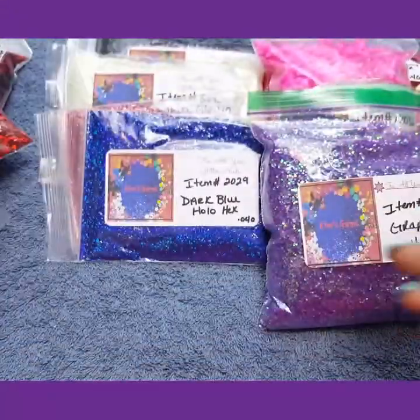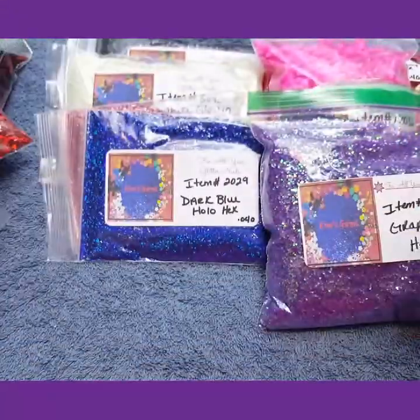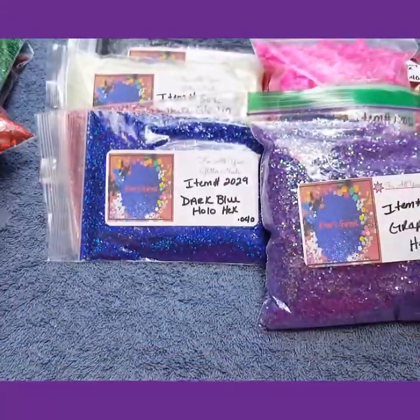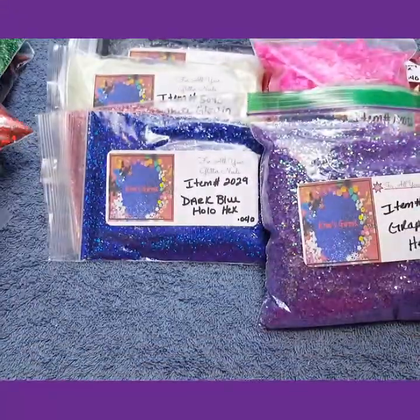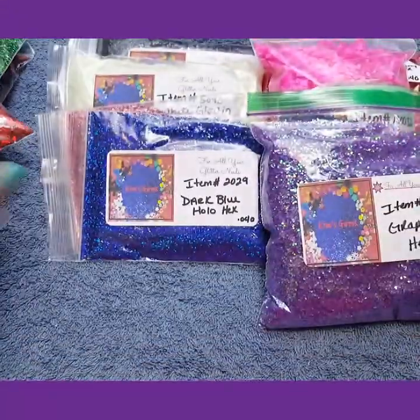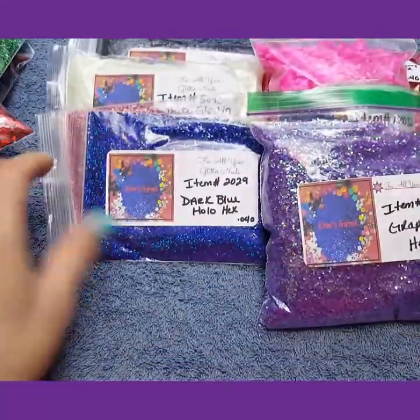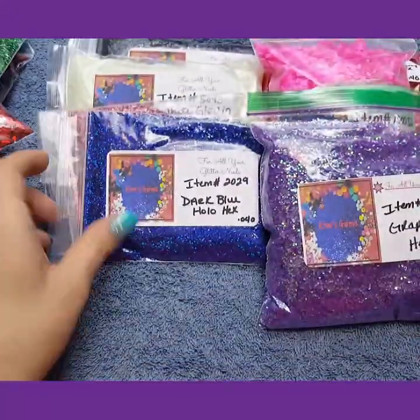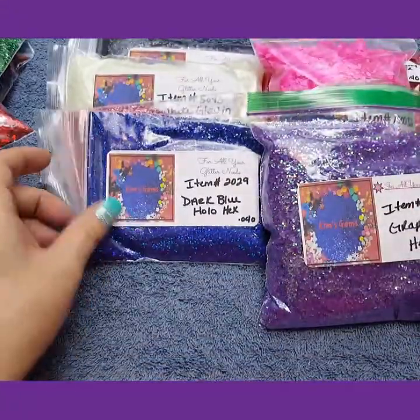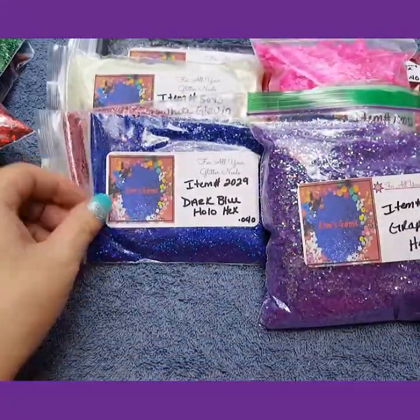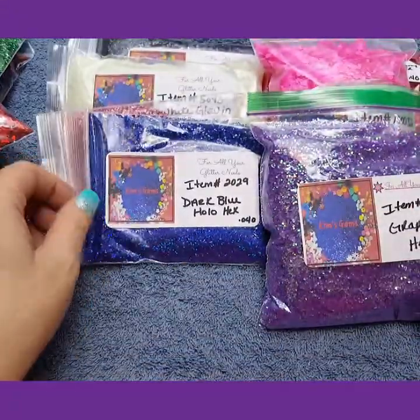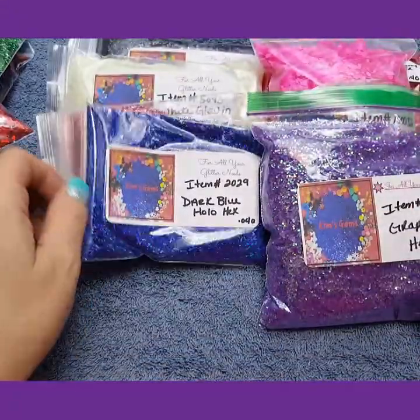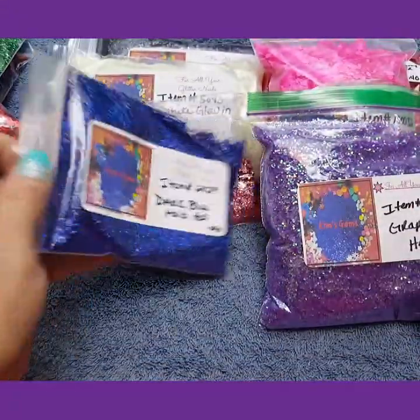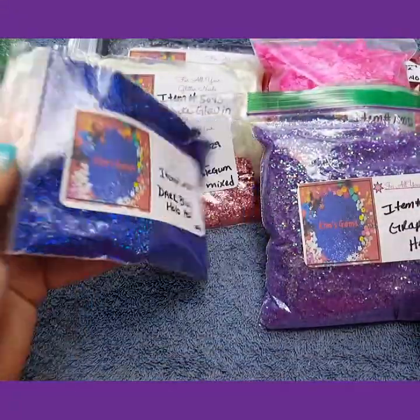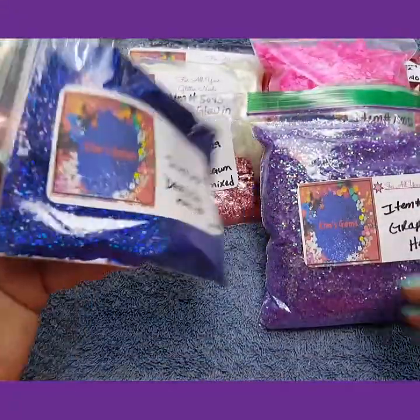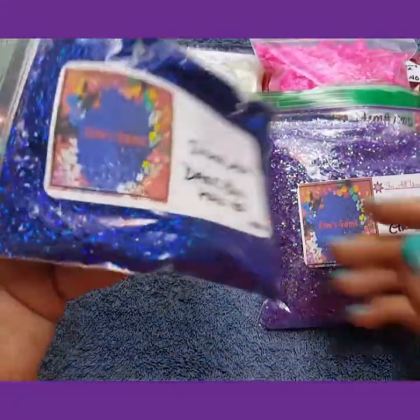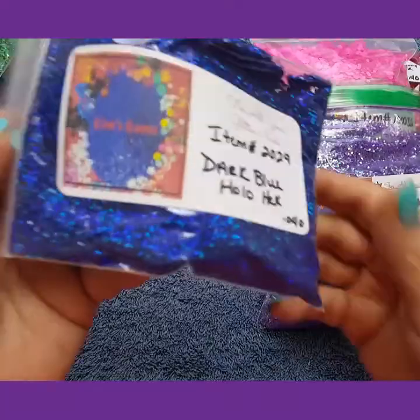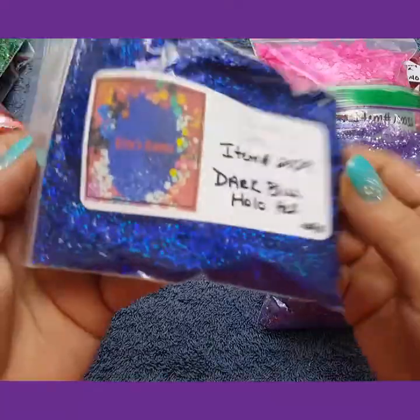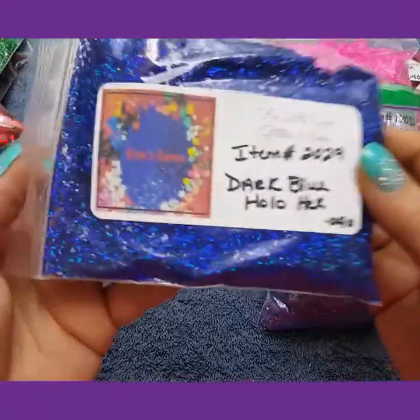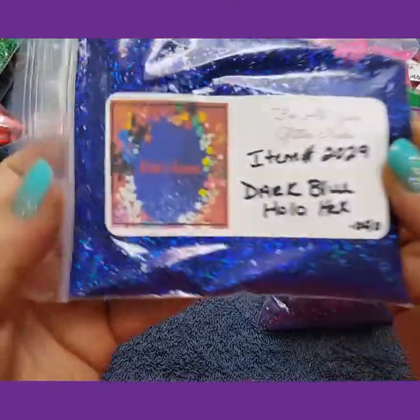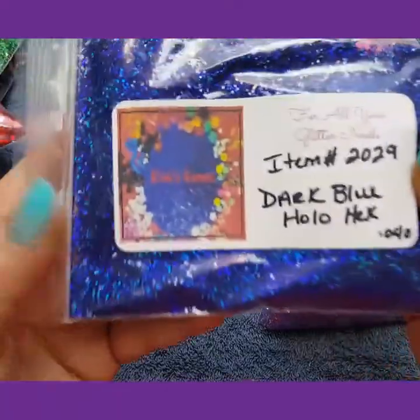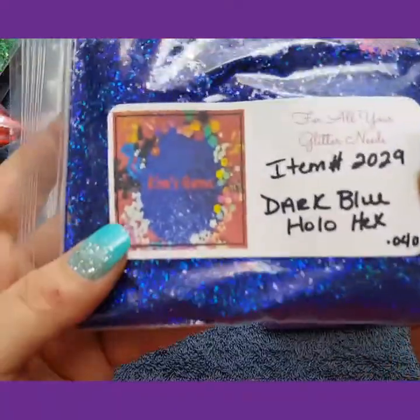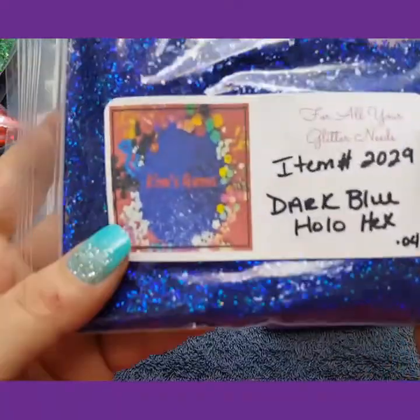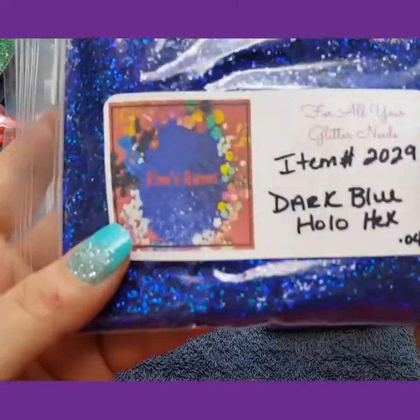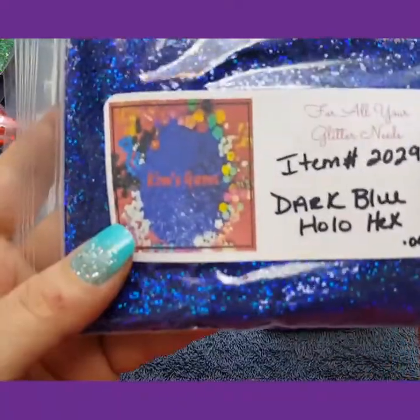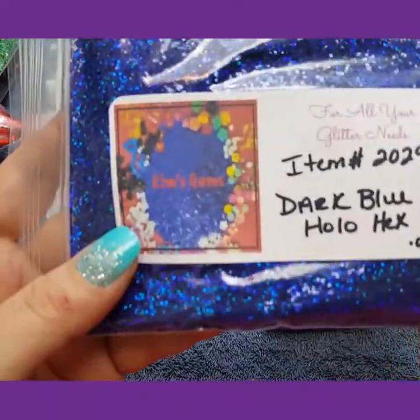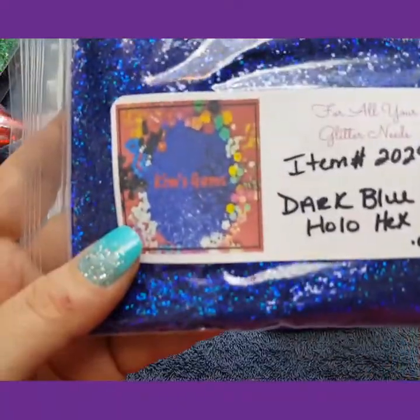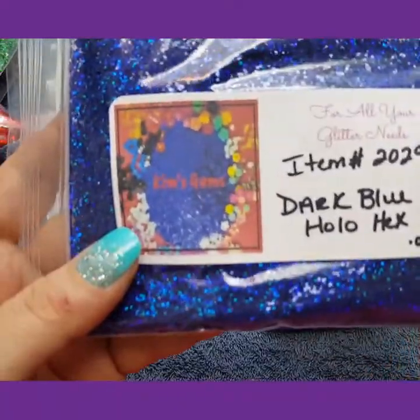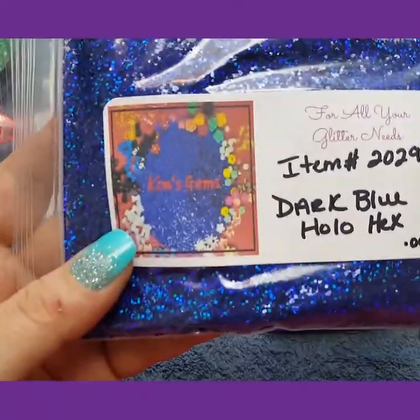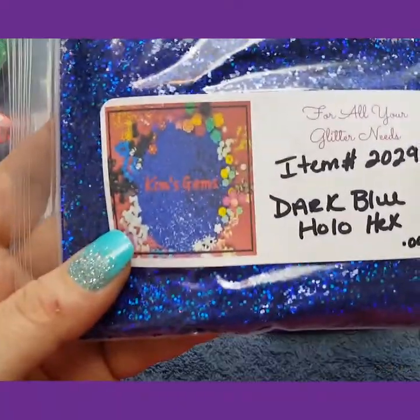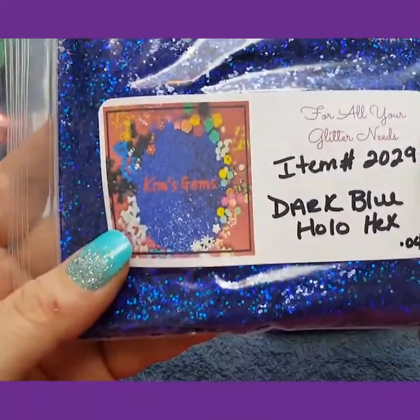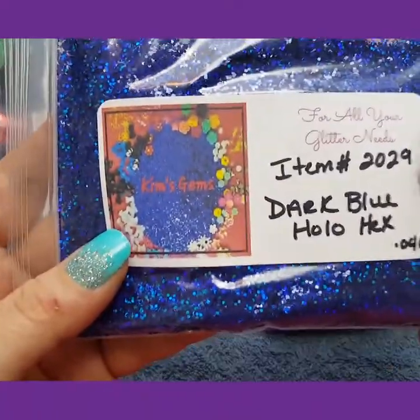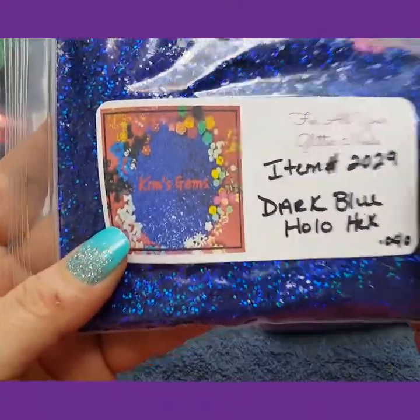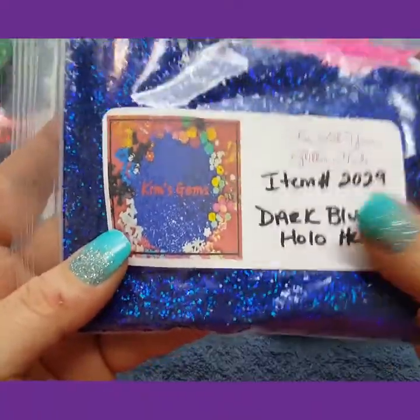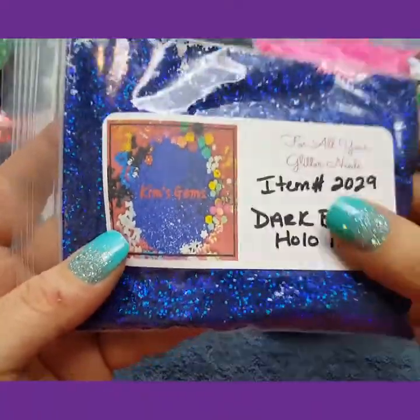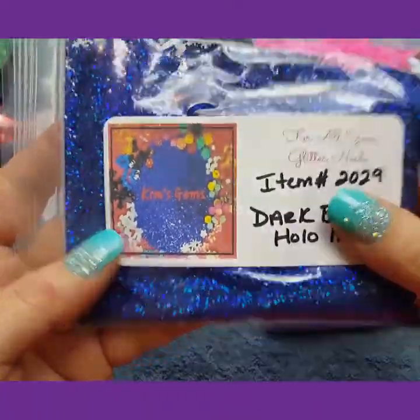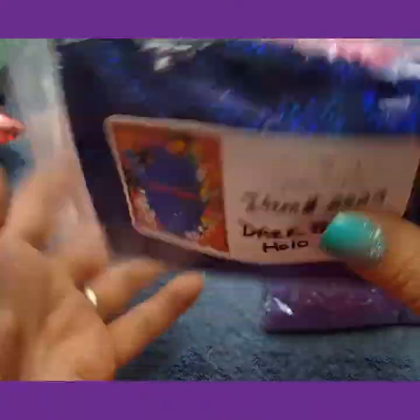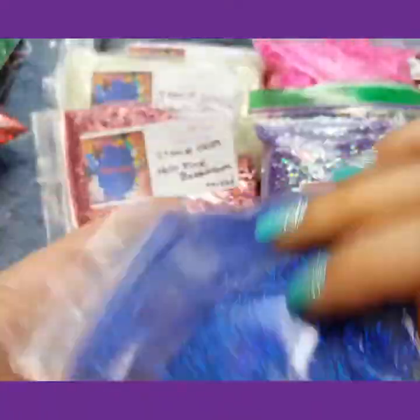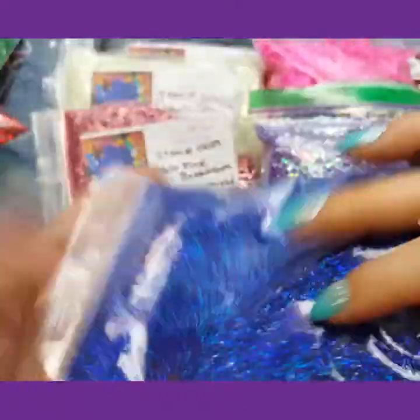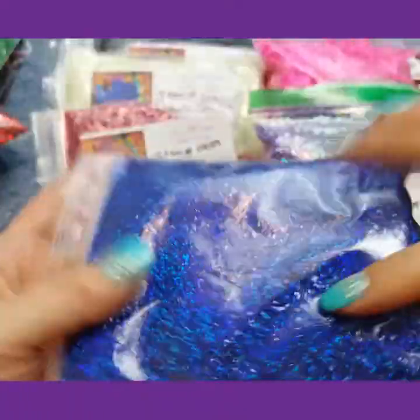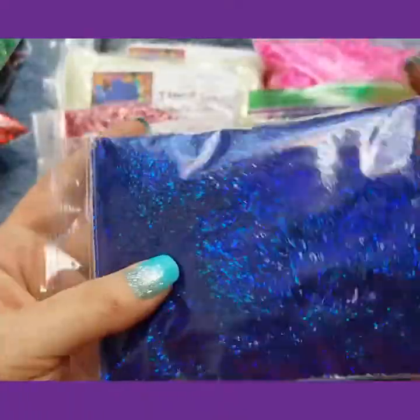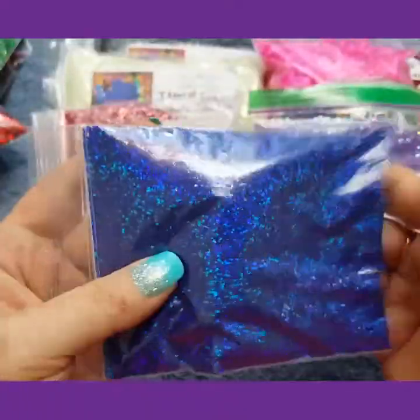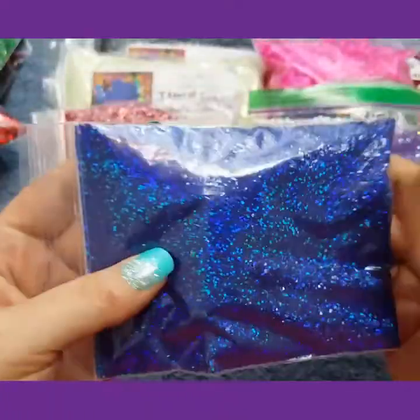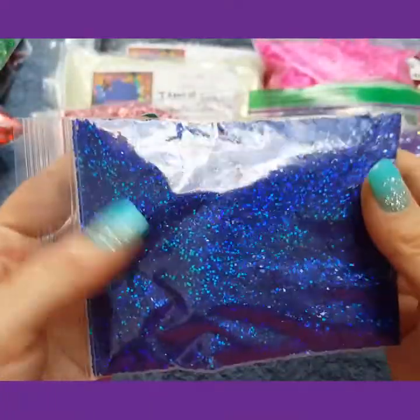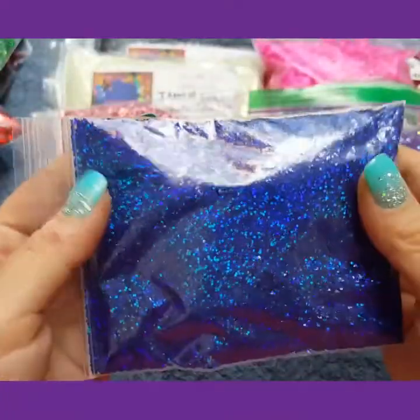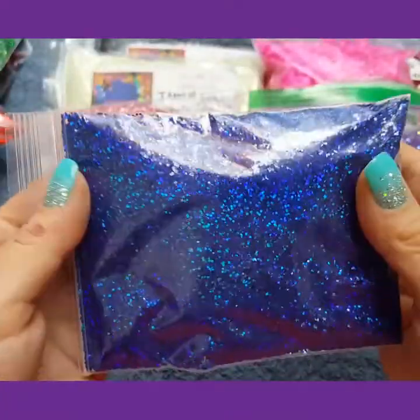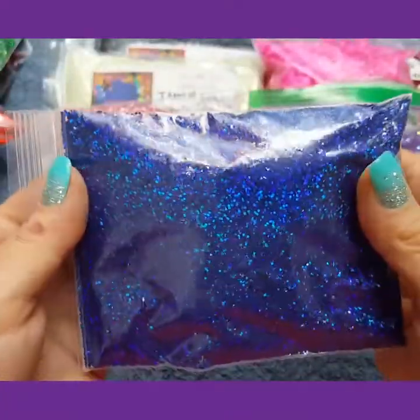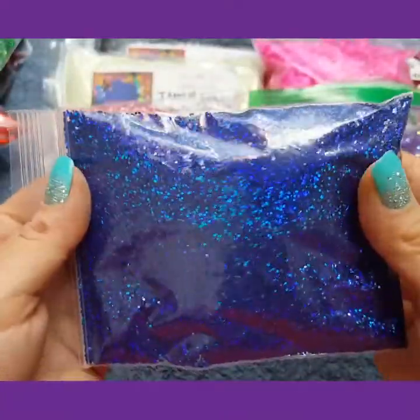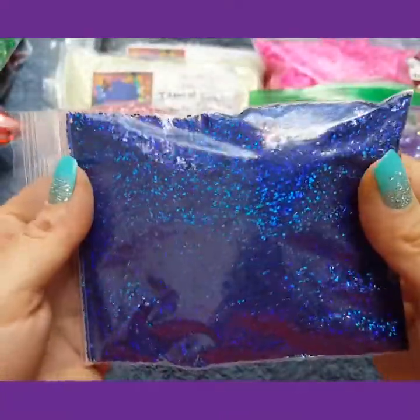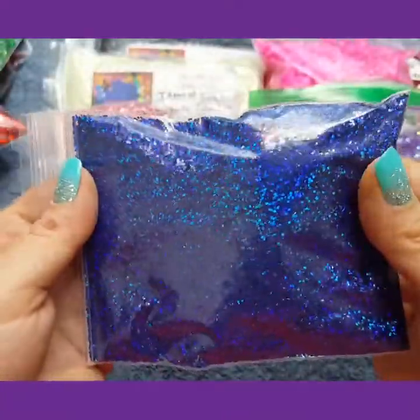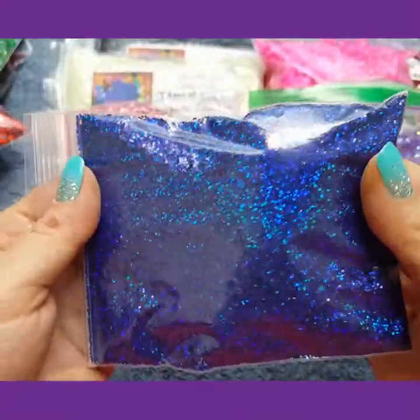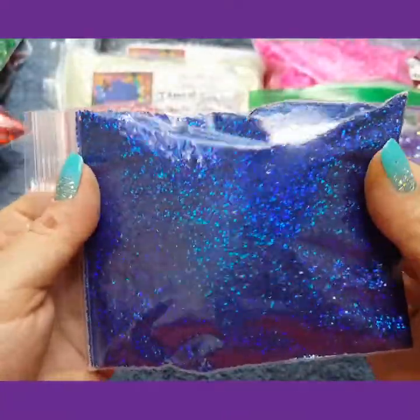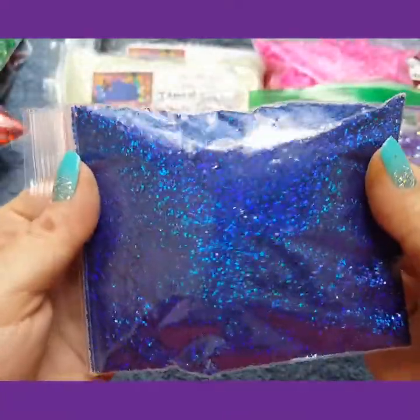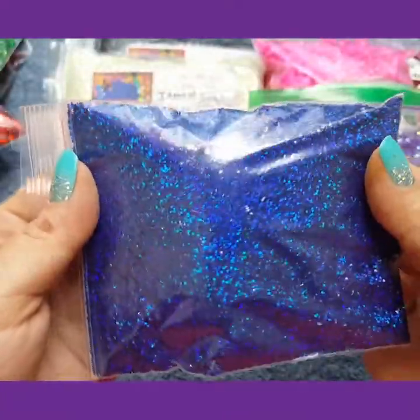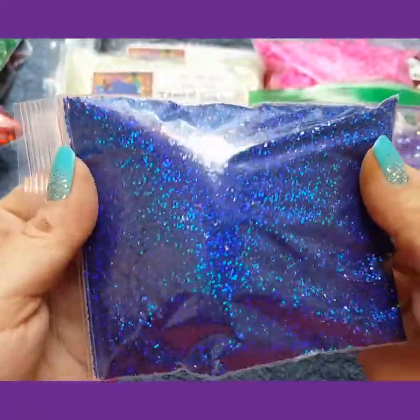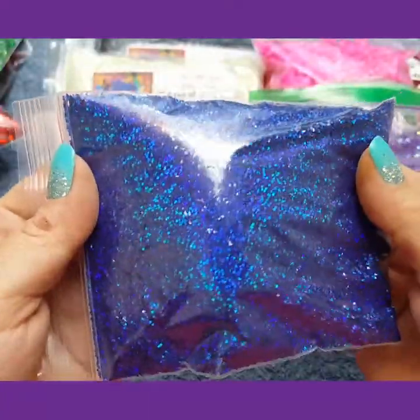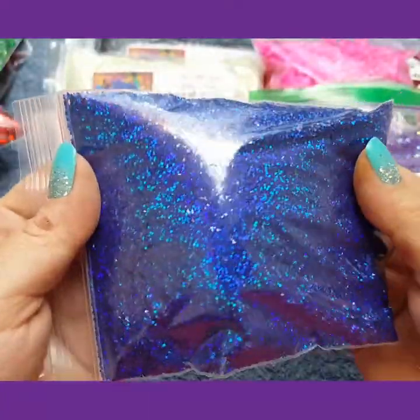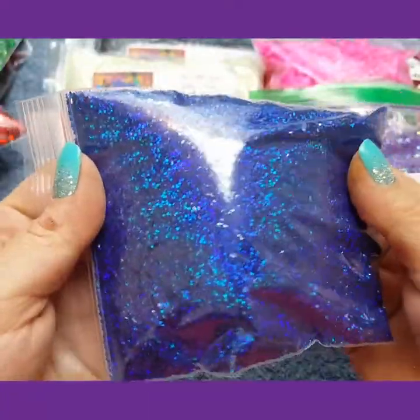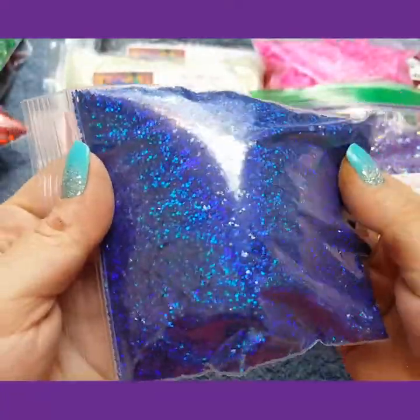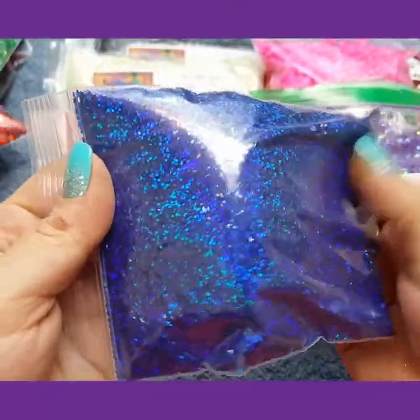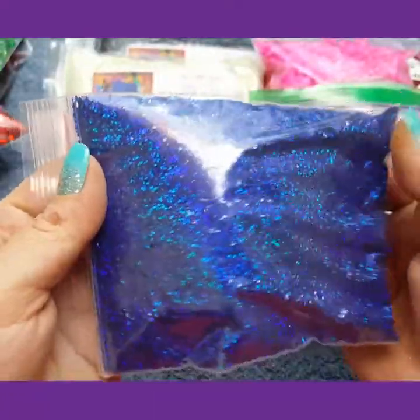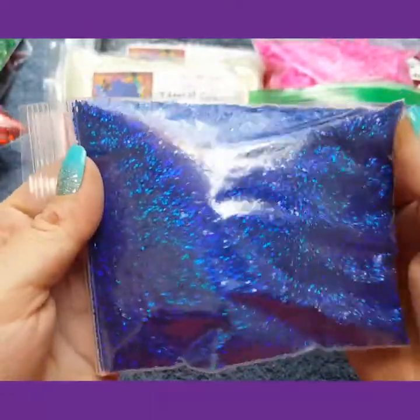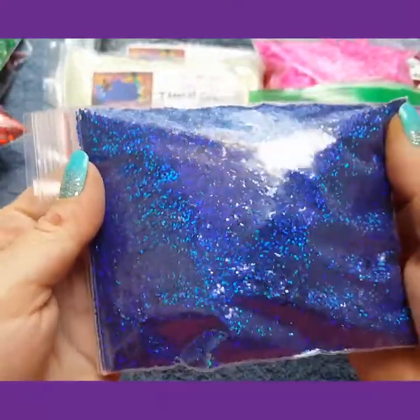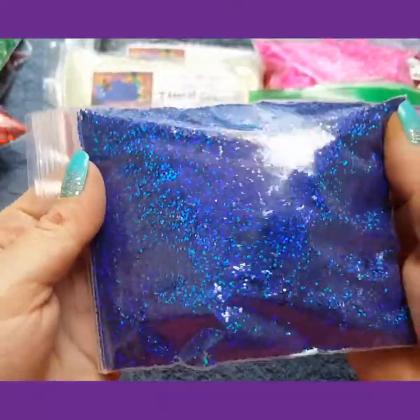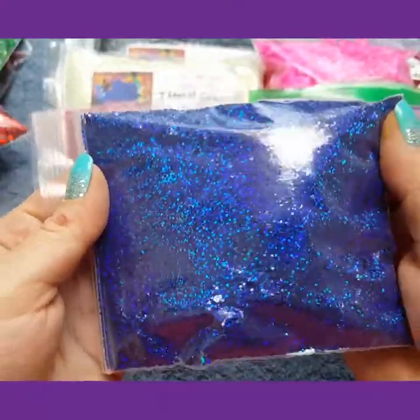I have the dark blue holo hexis. These are gorgeous too.